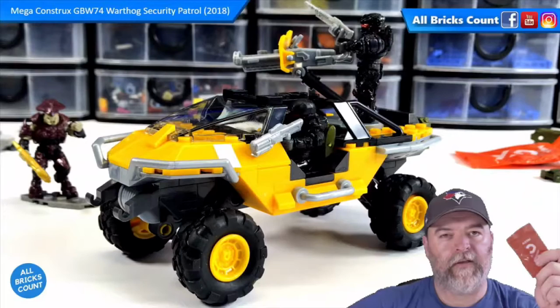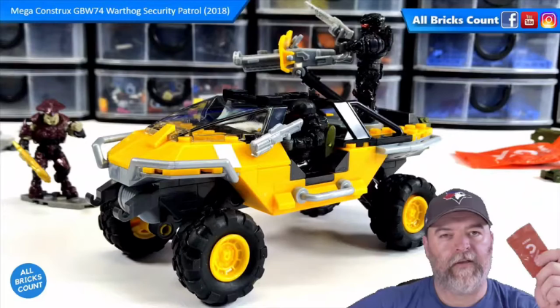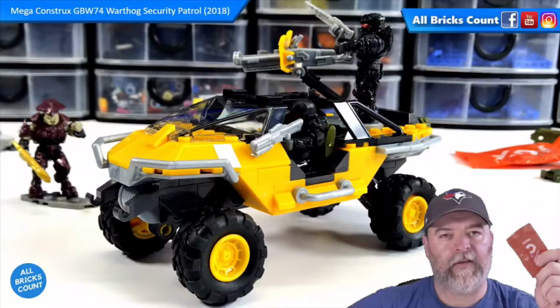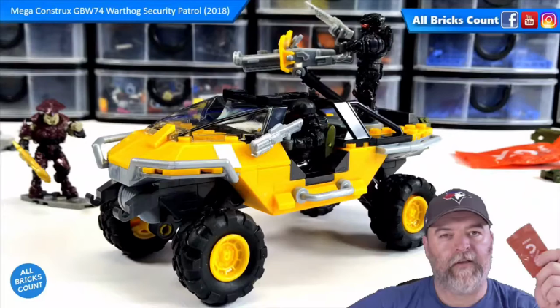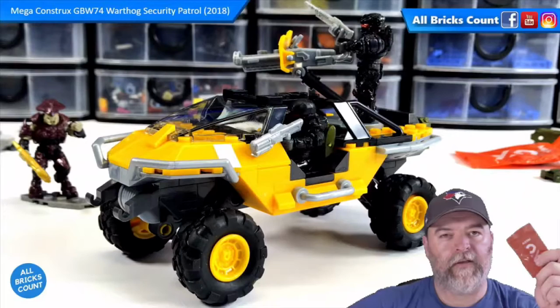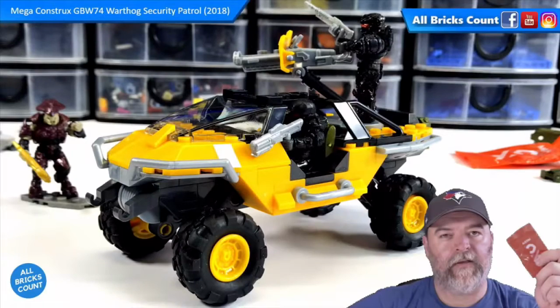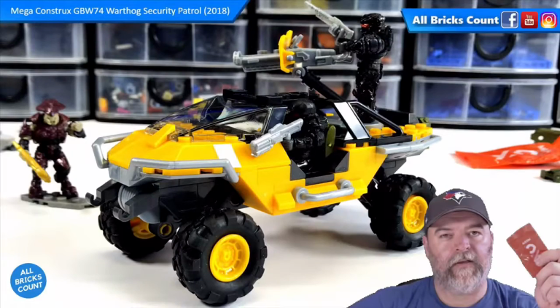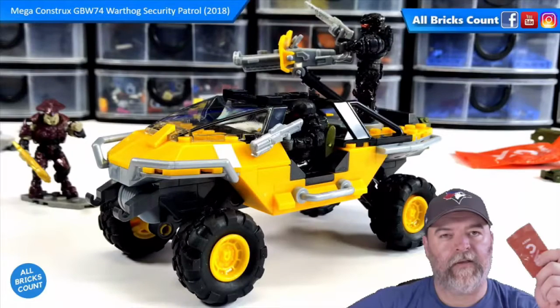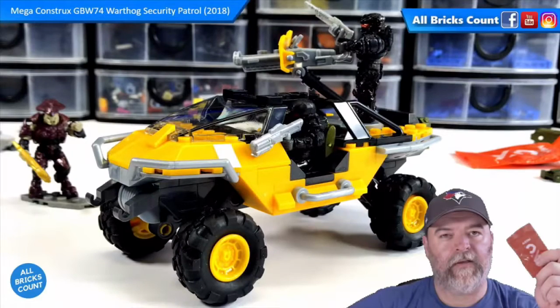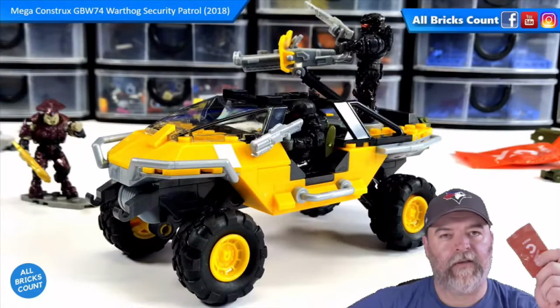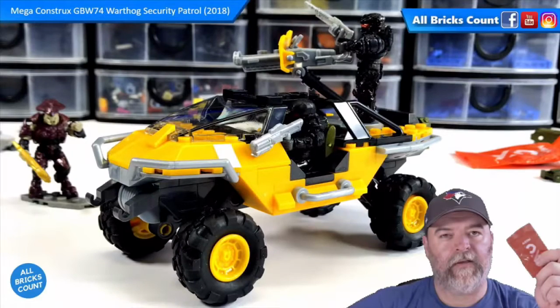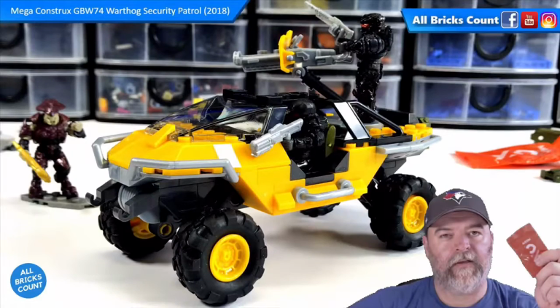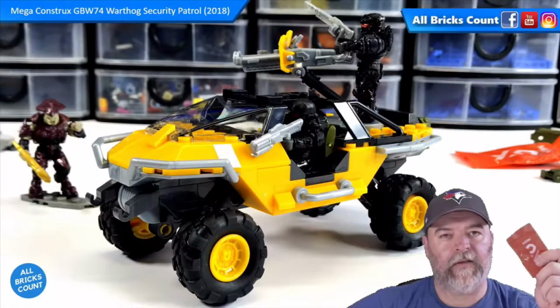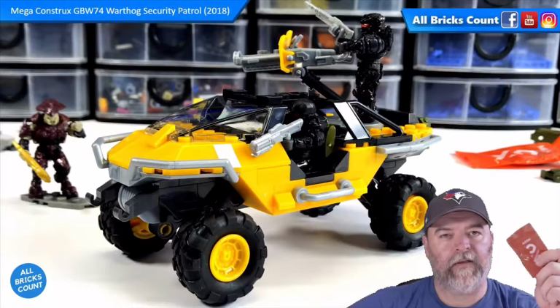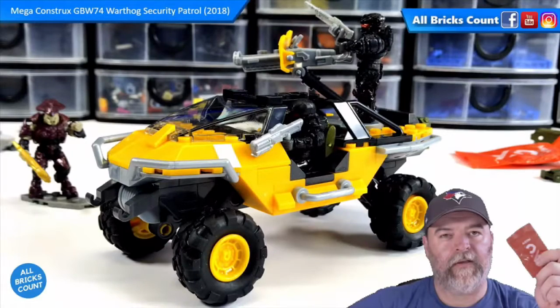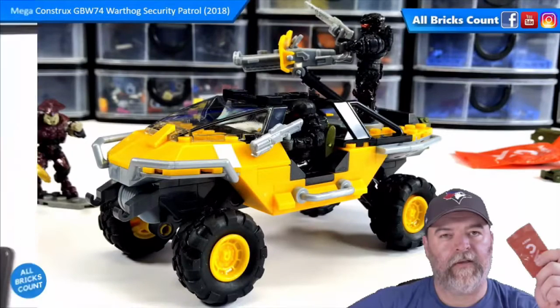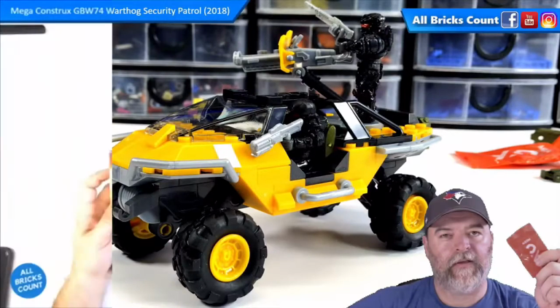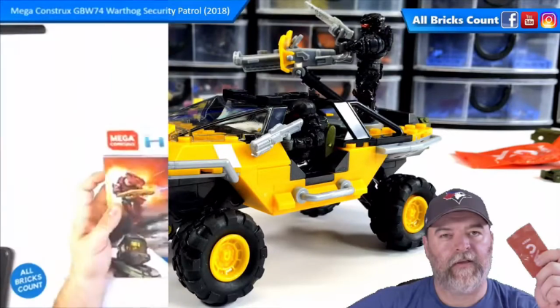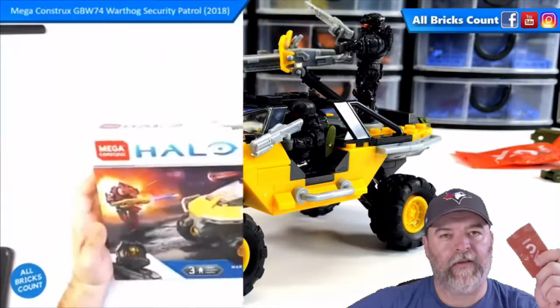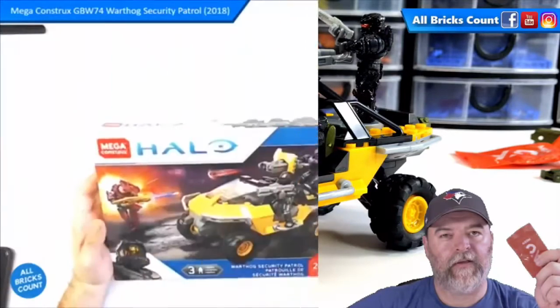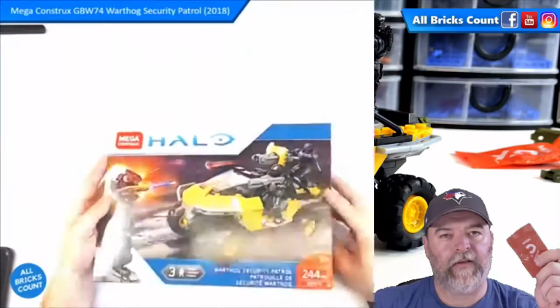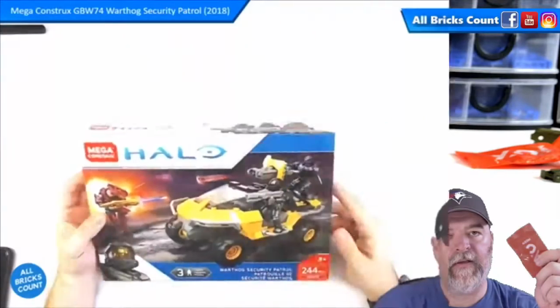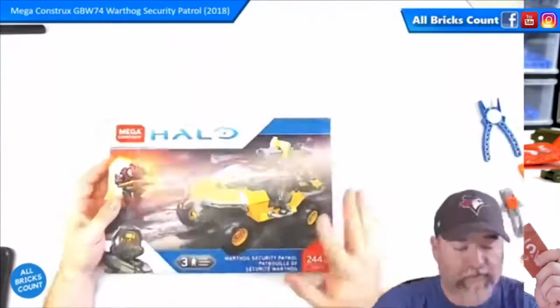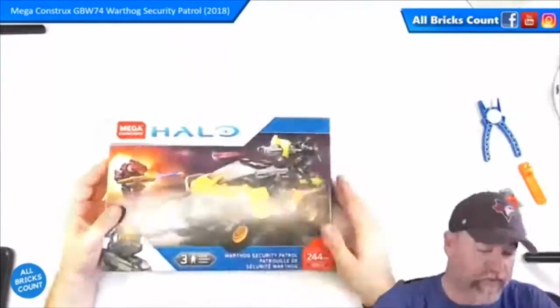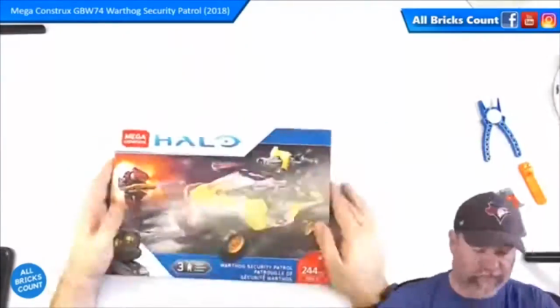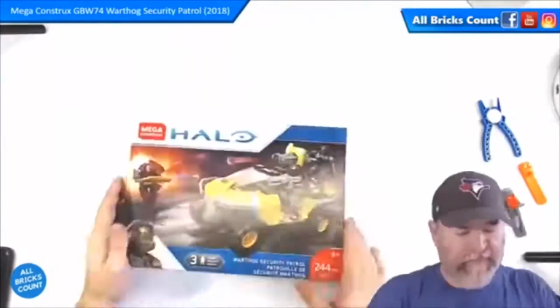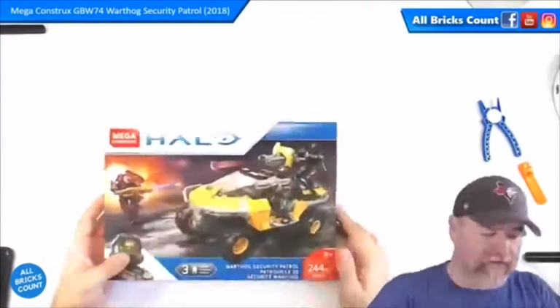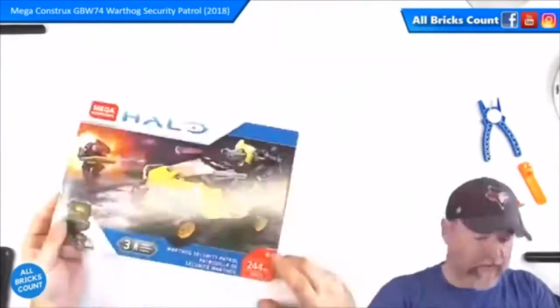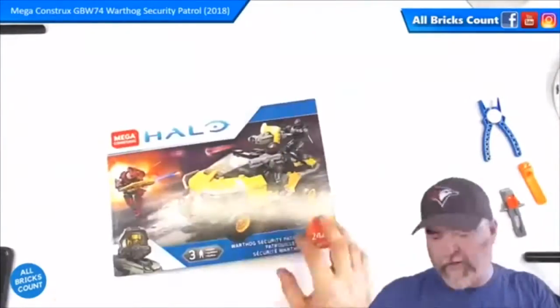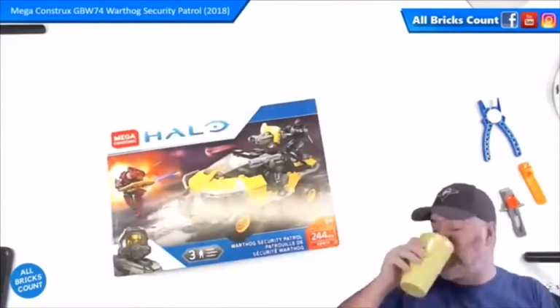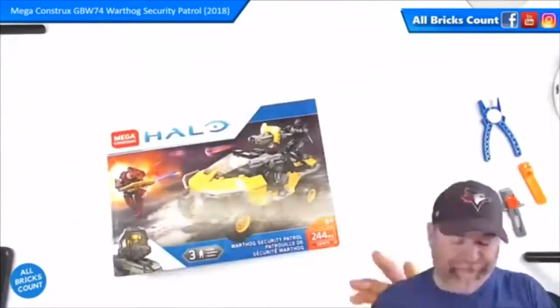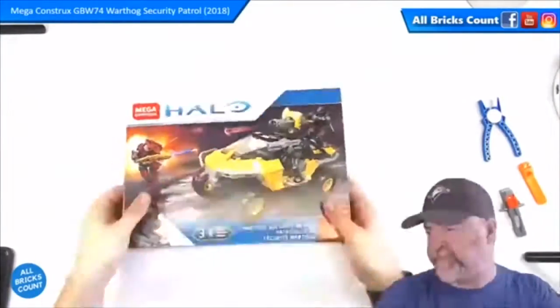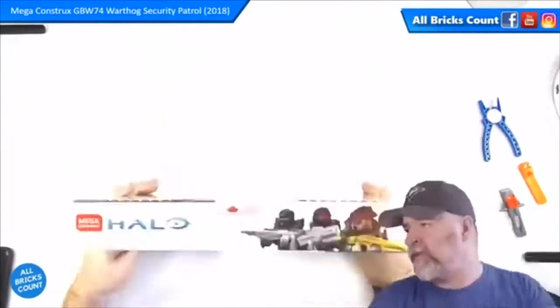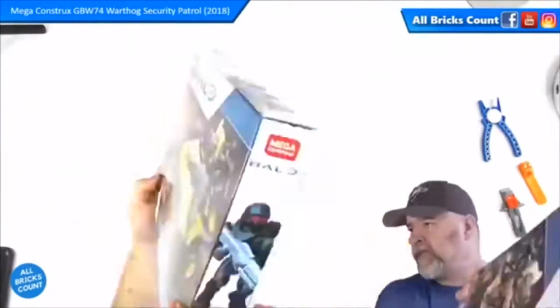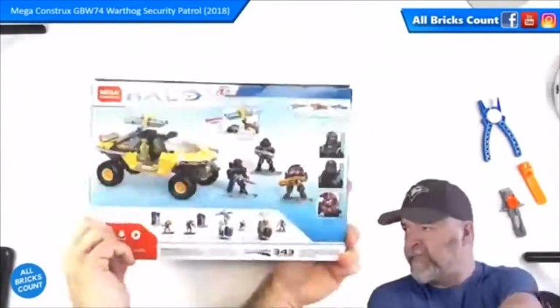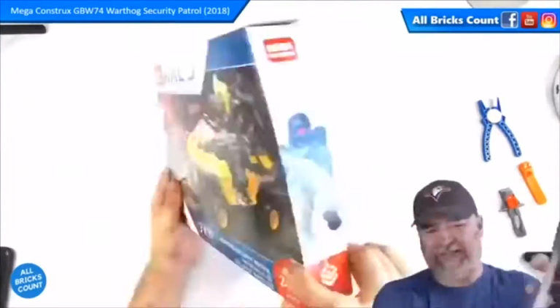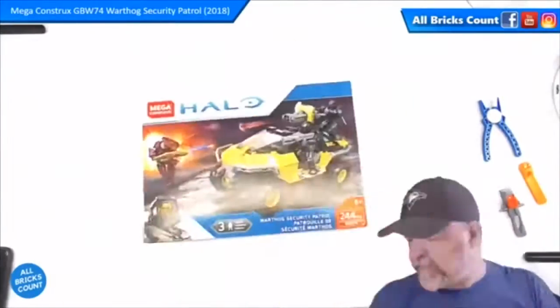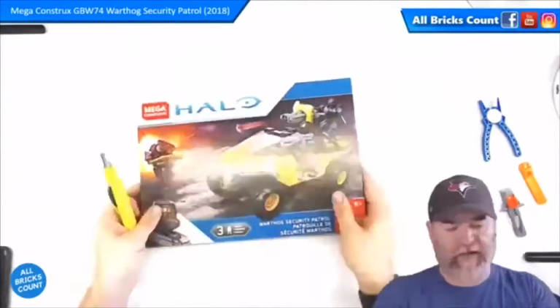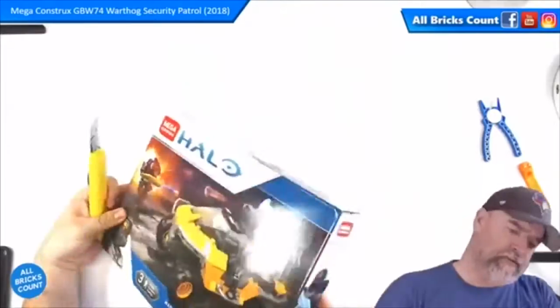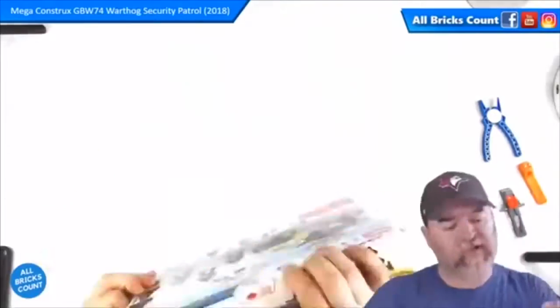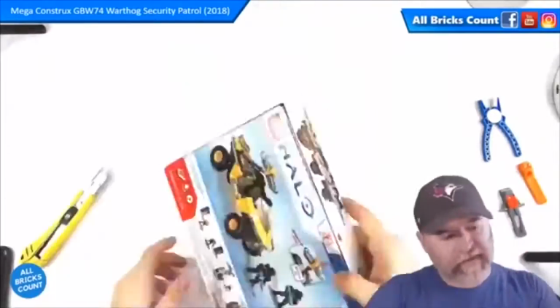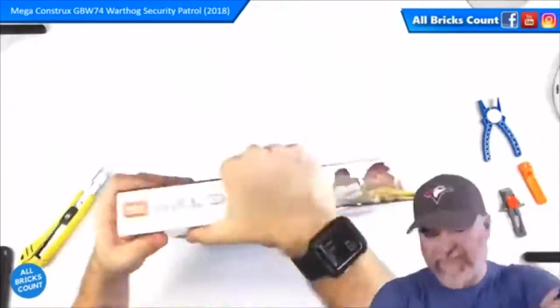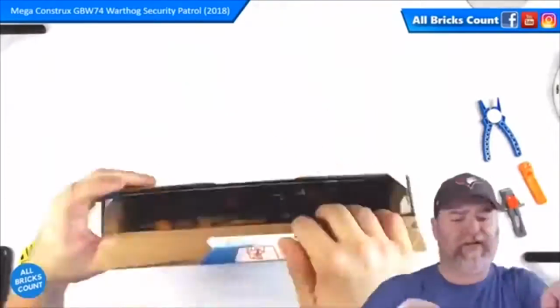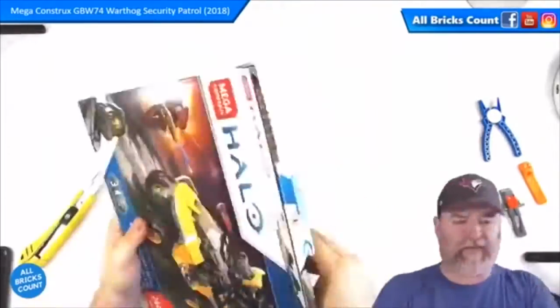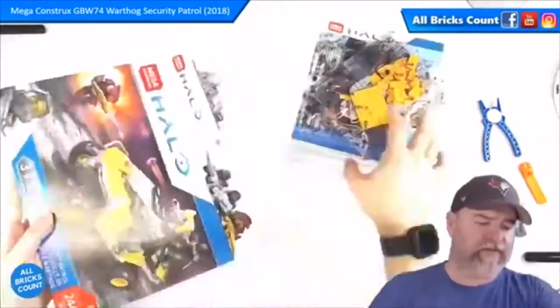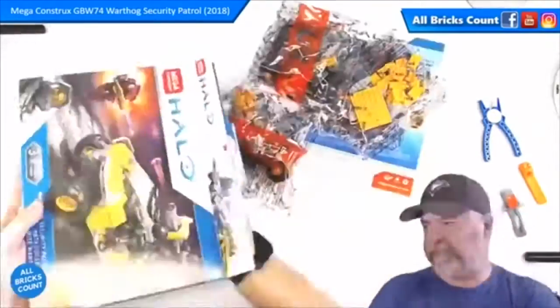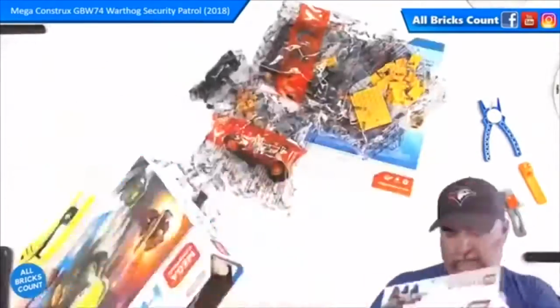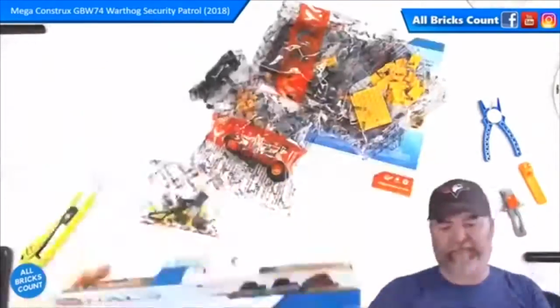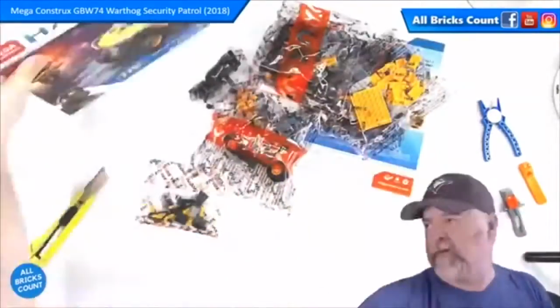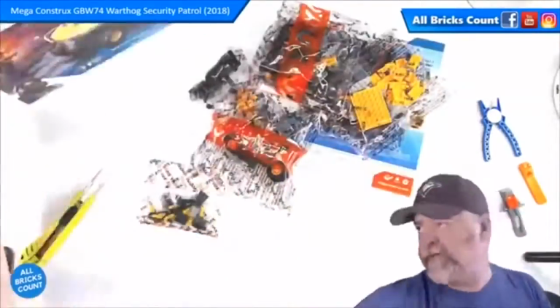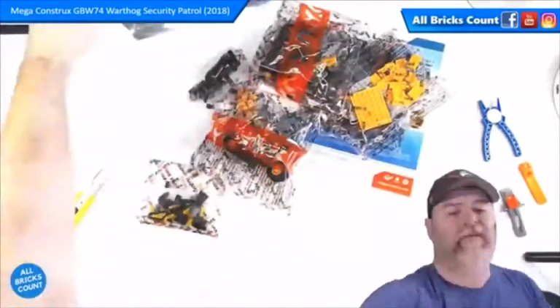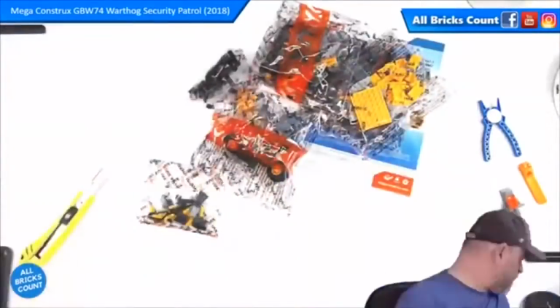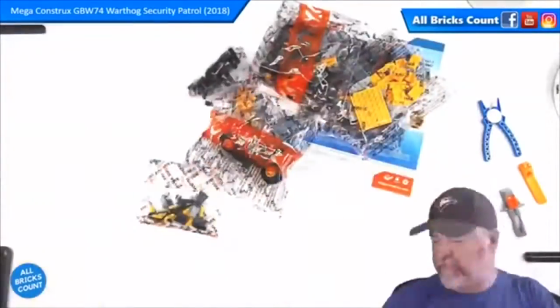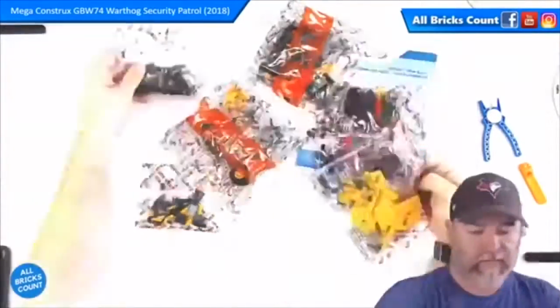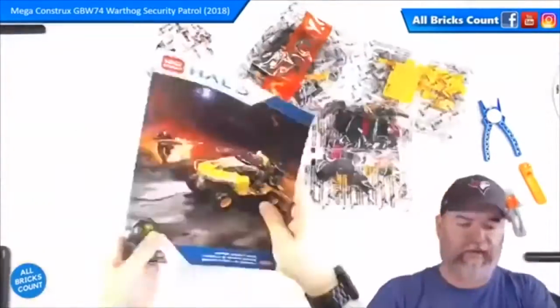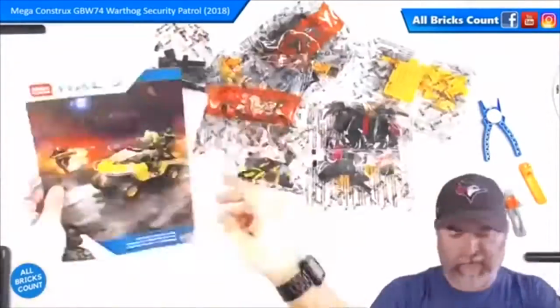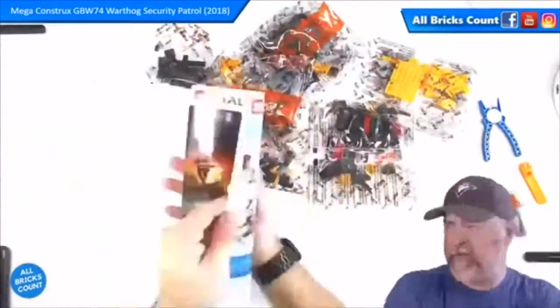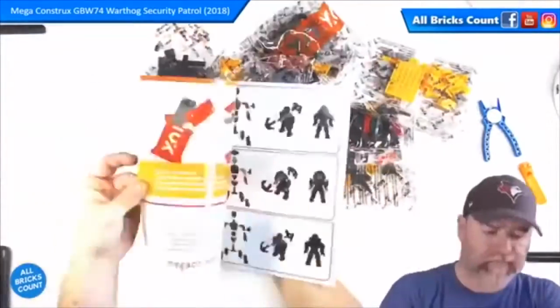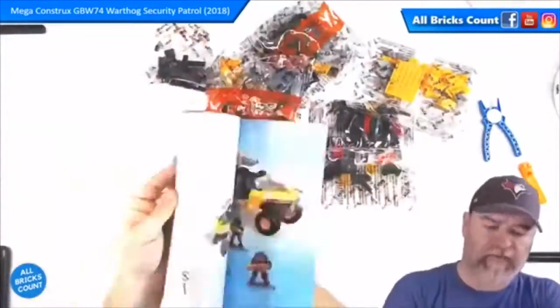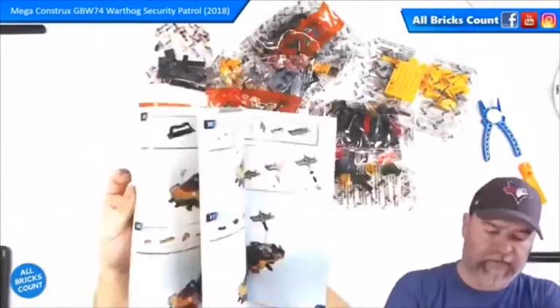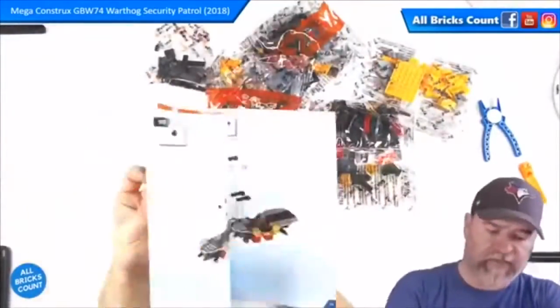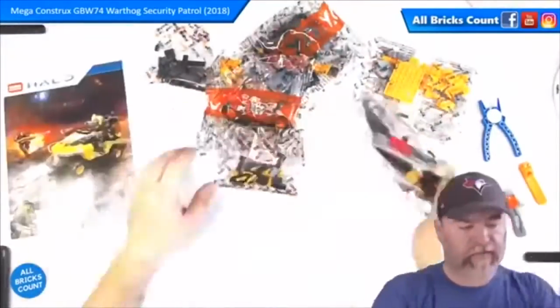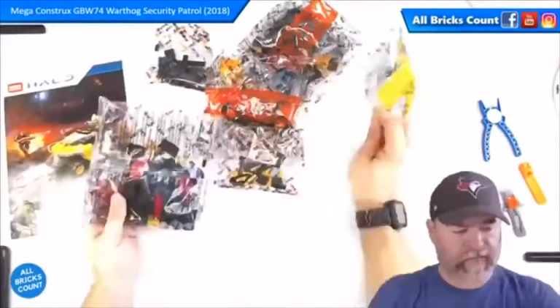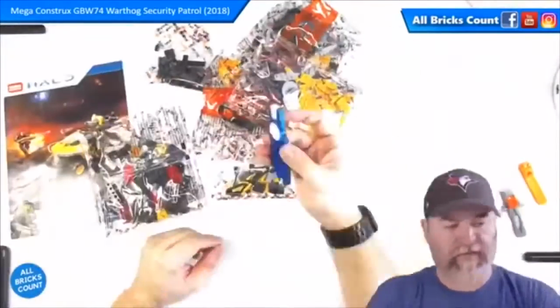This is my review and summary video for GBW-74 Warthog Security Patrol by Megaconstructs.